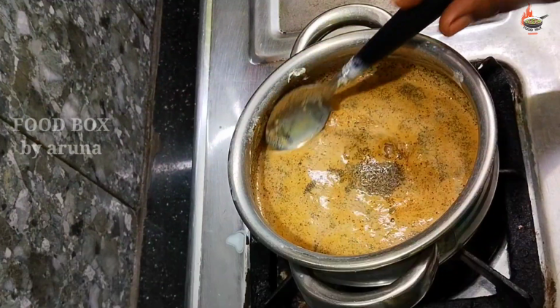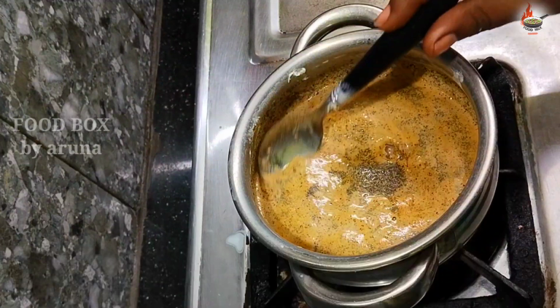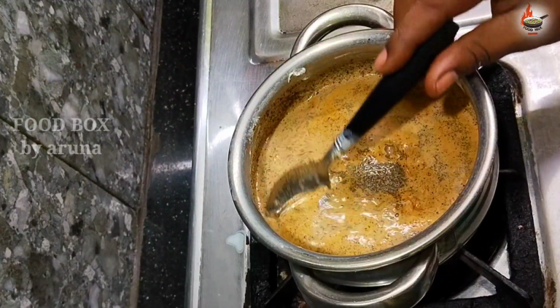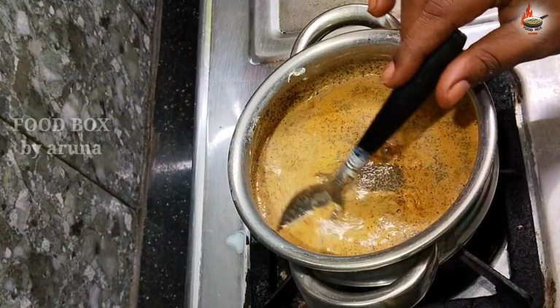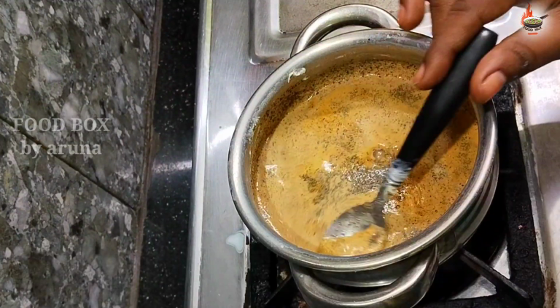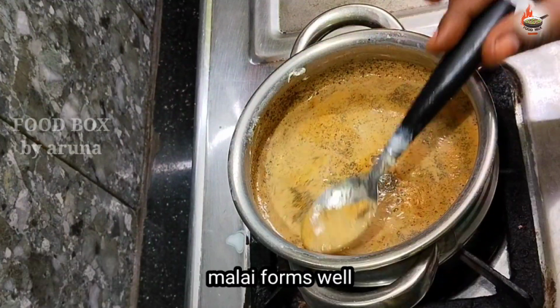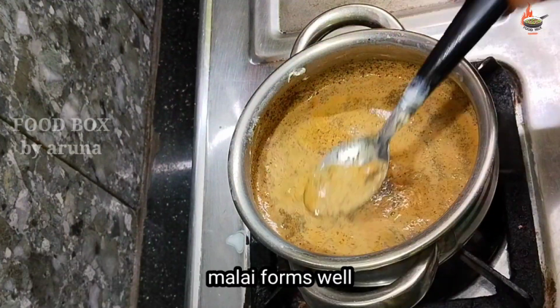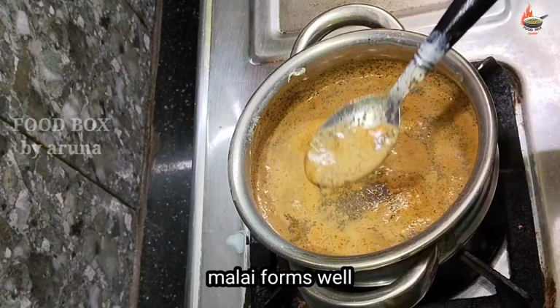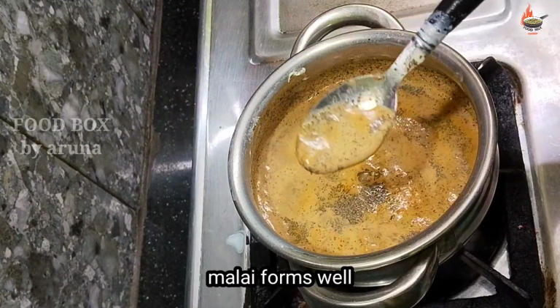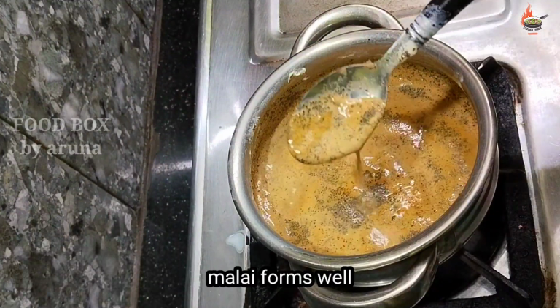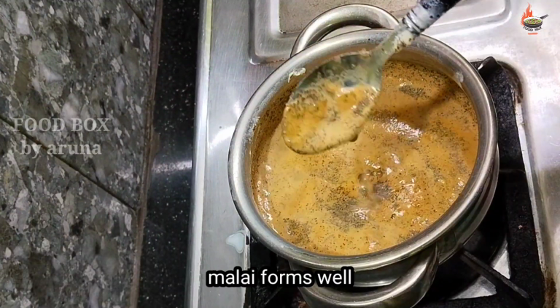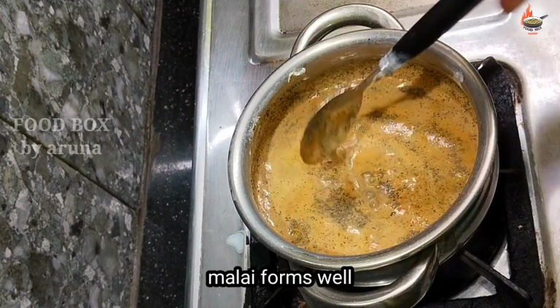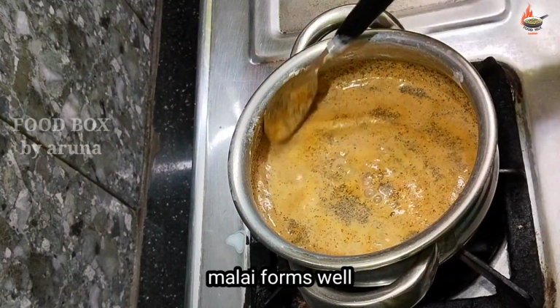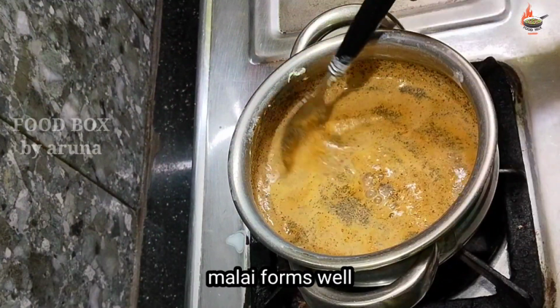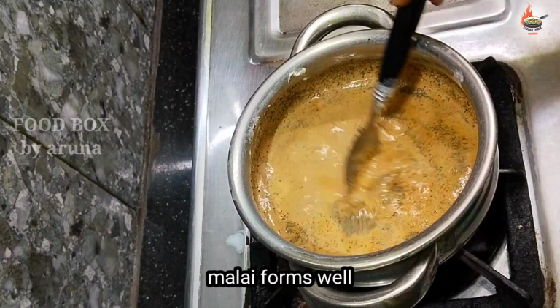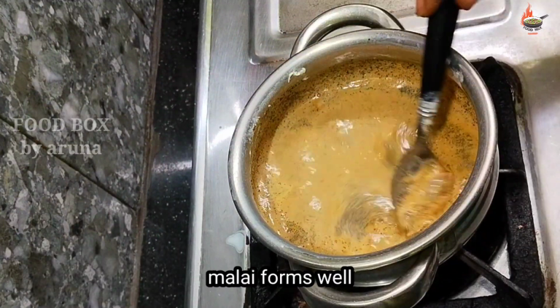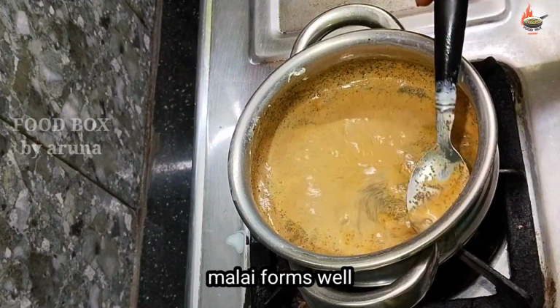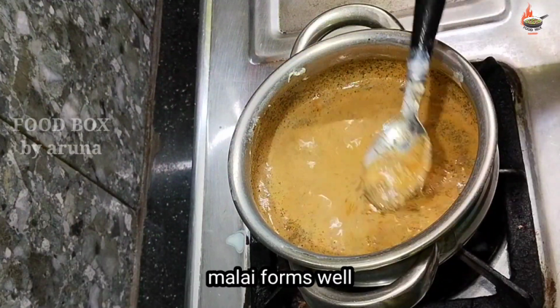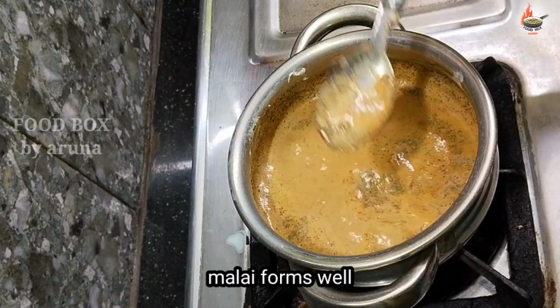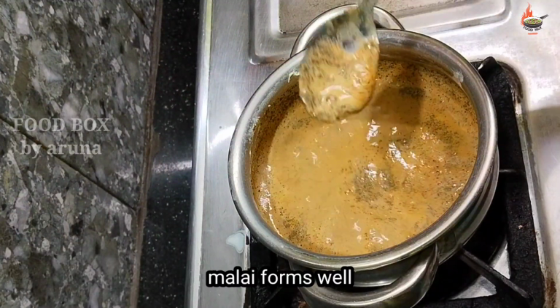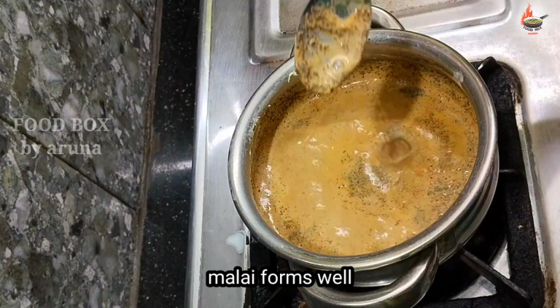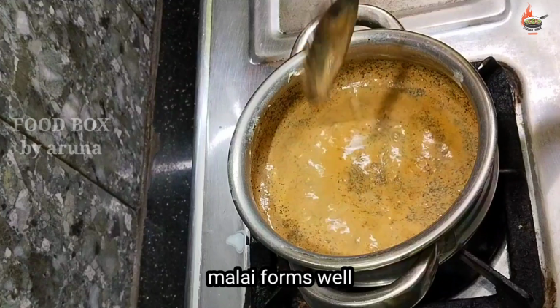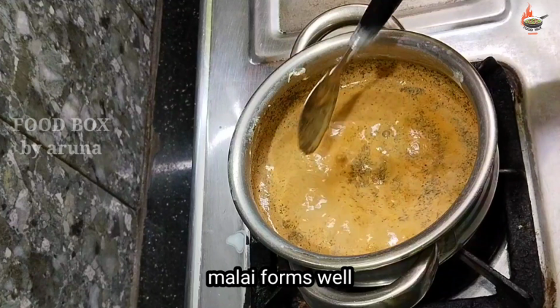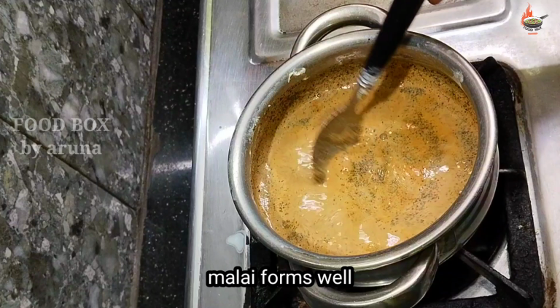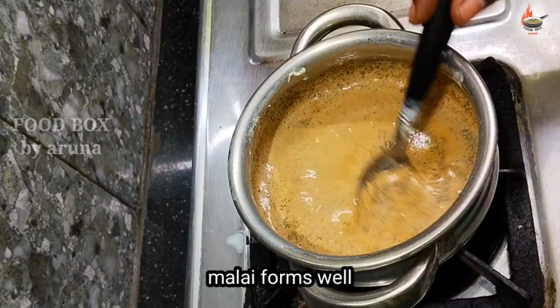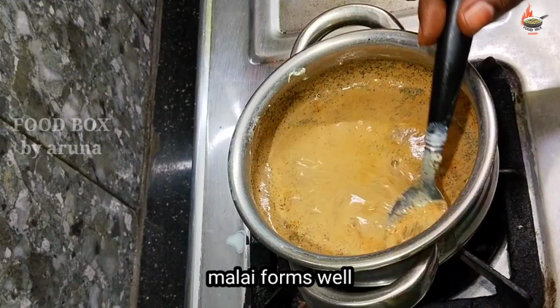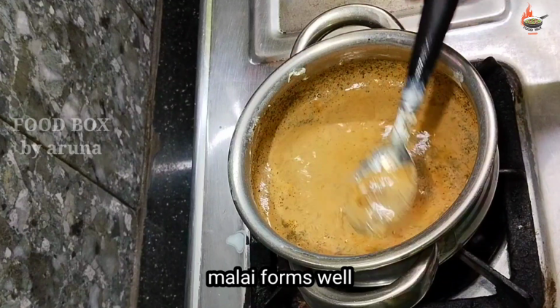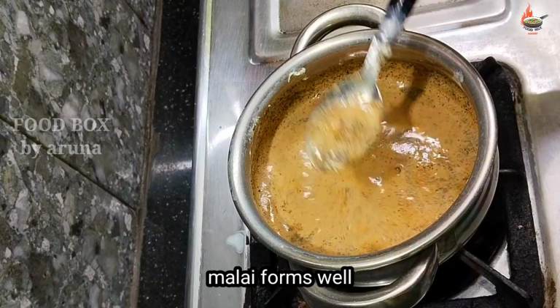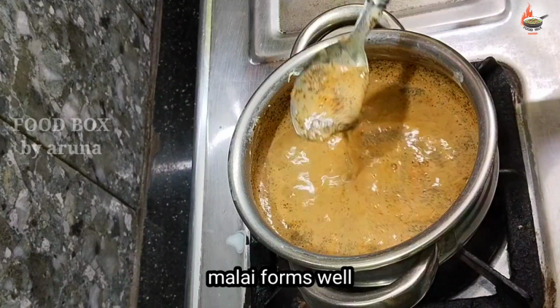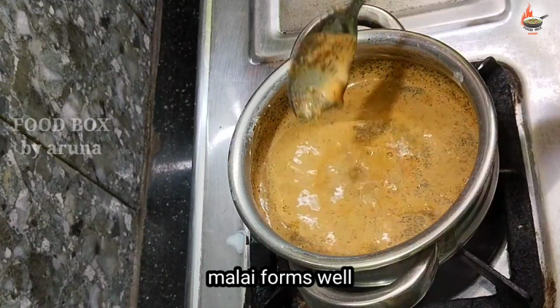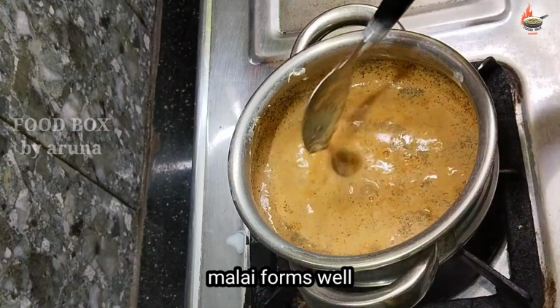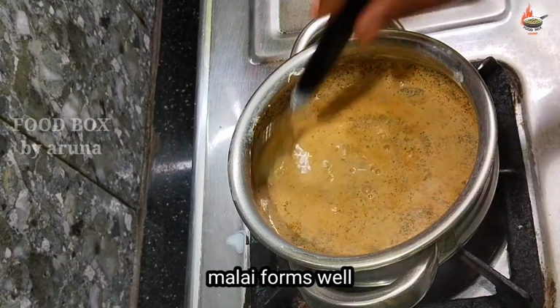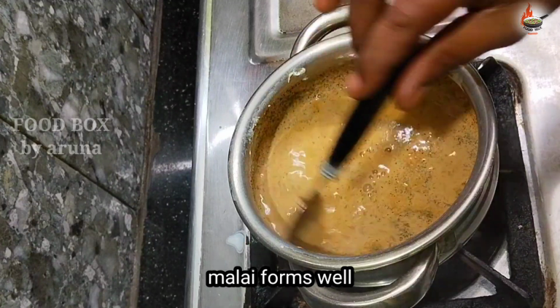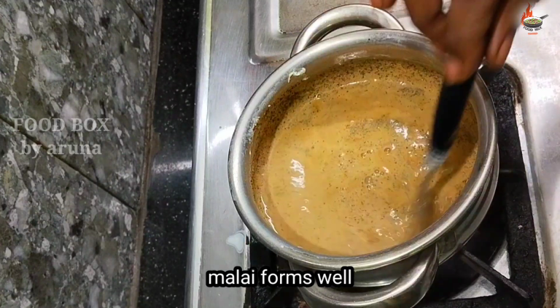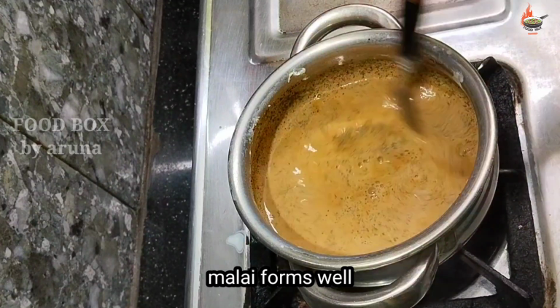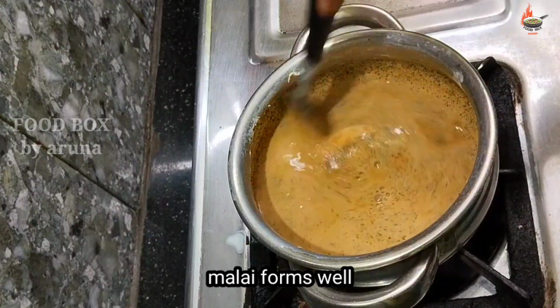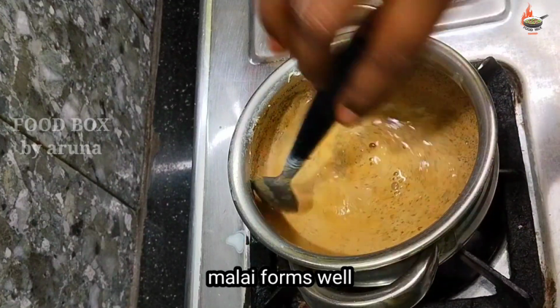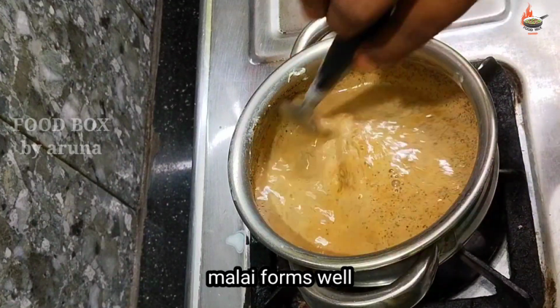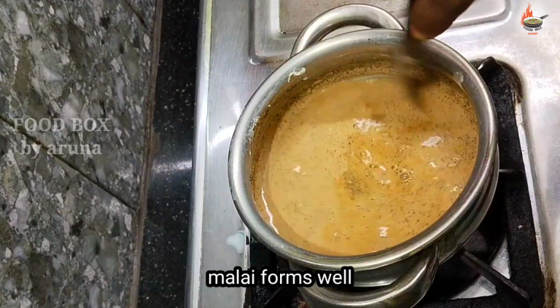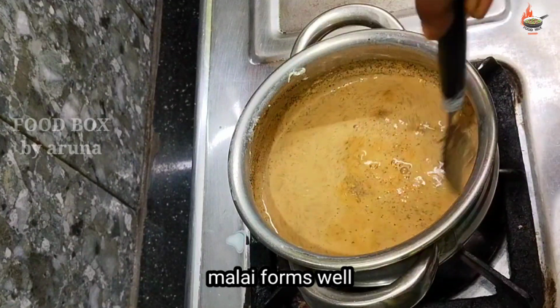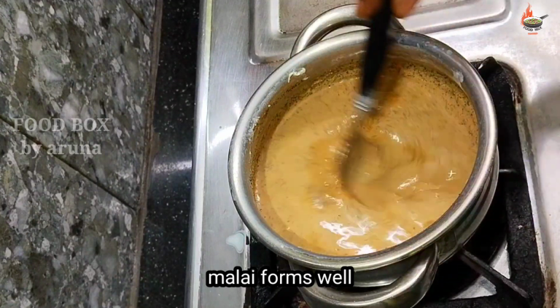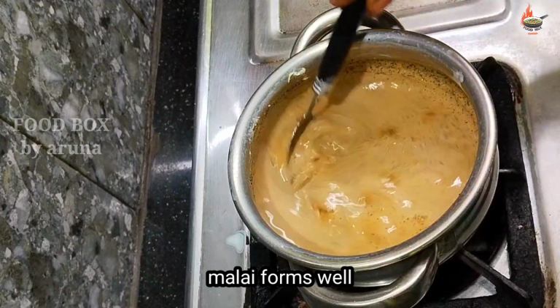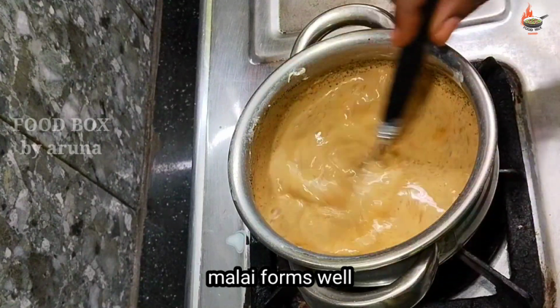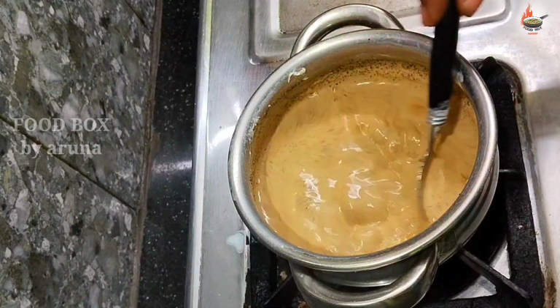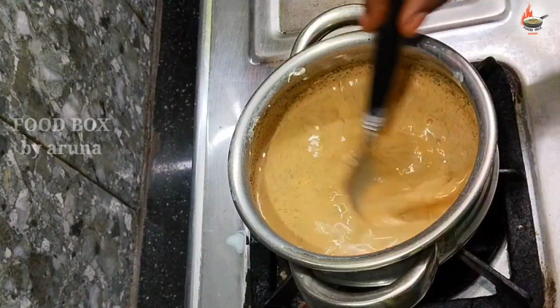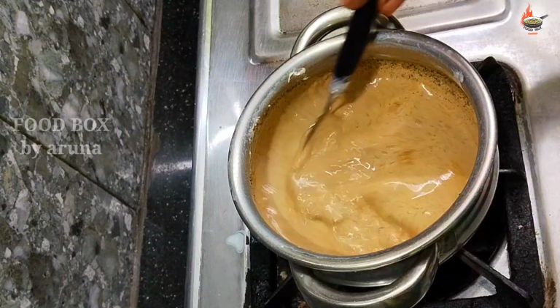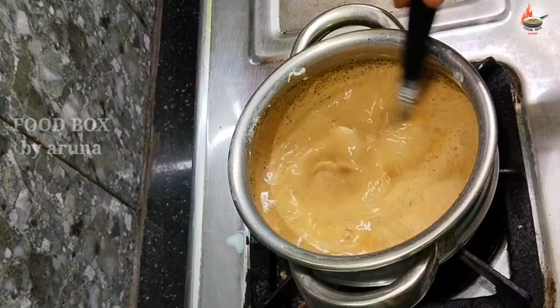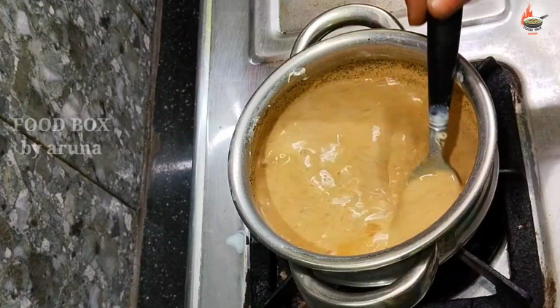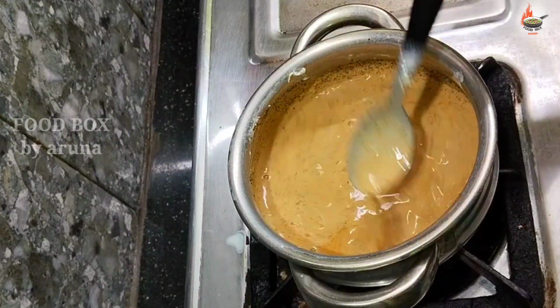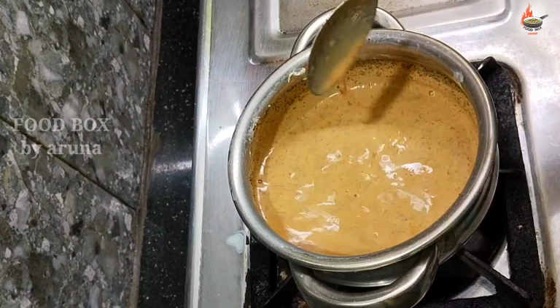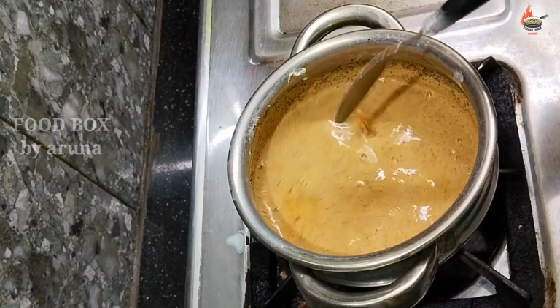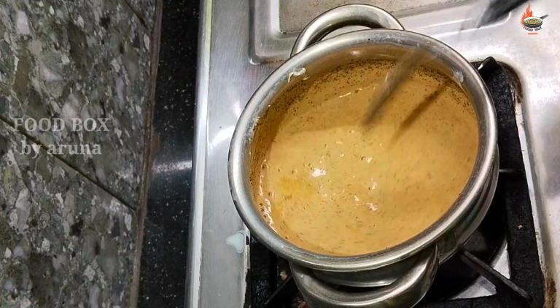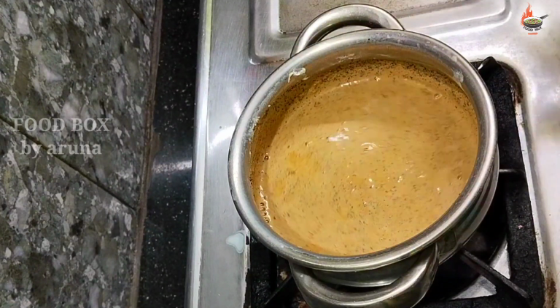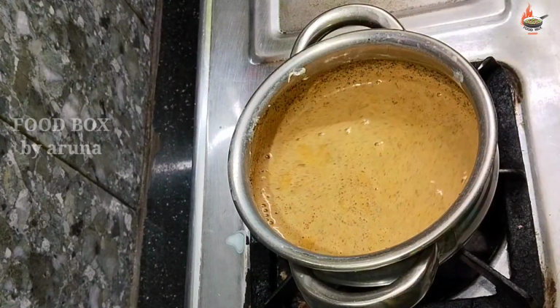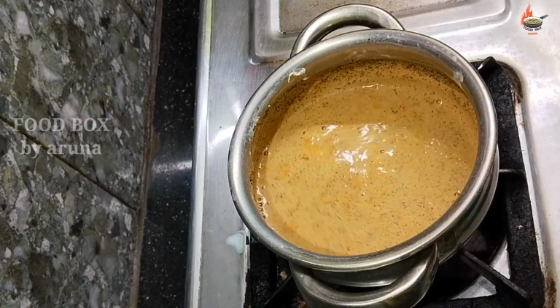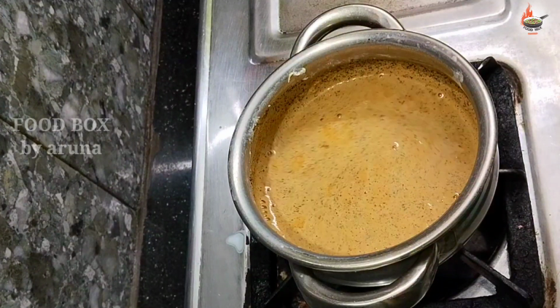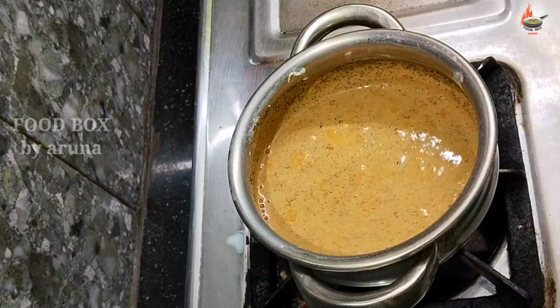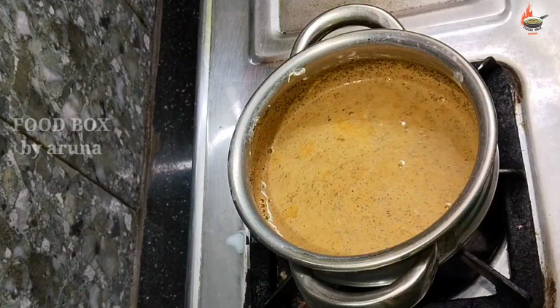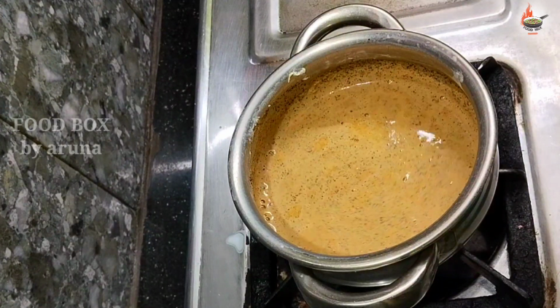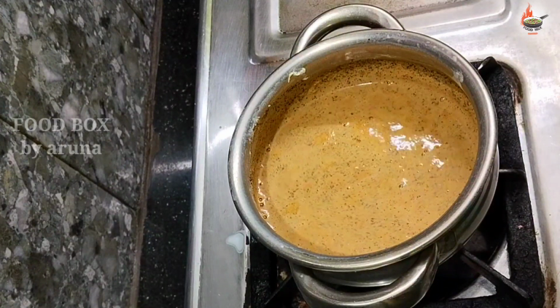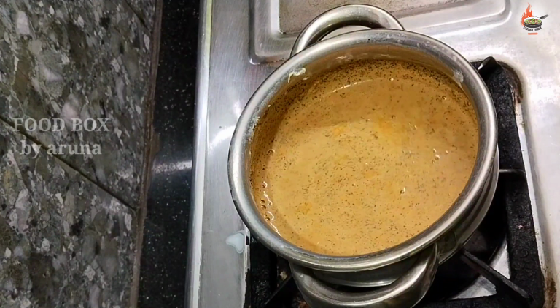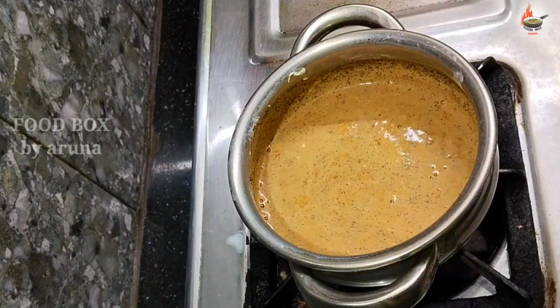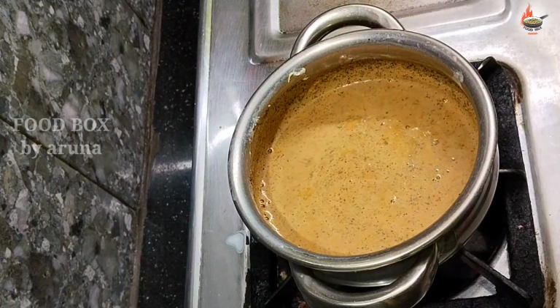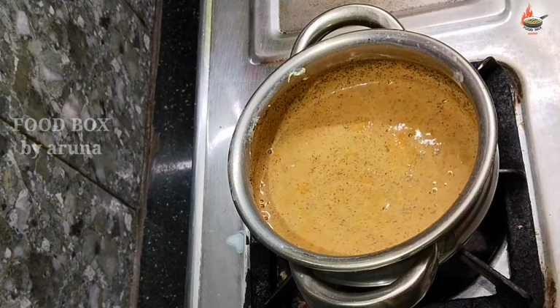Look at the thick texture it has made. See how nicely the malai (cream) on top has formed. This basundi chai is very famous in Maharashtra.